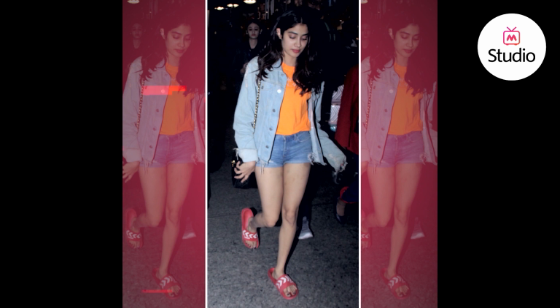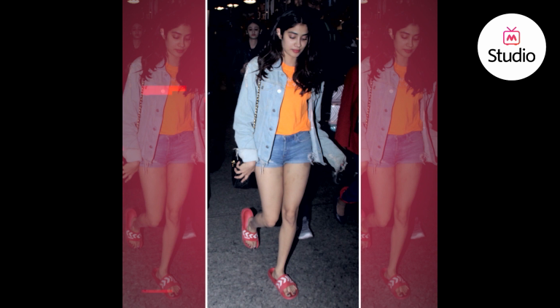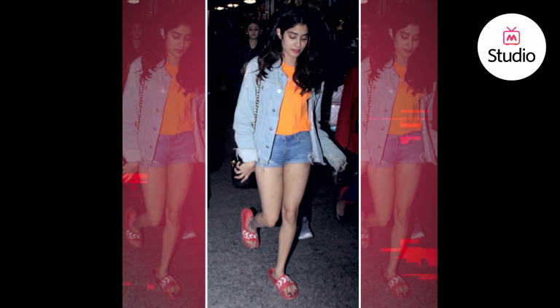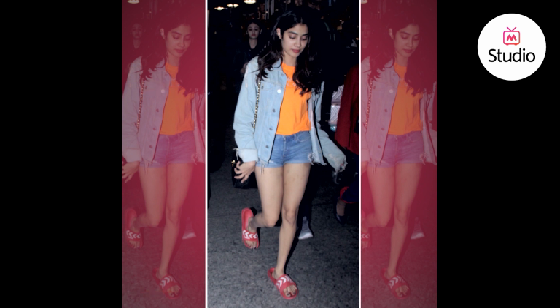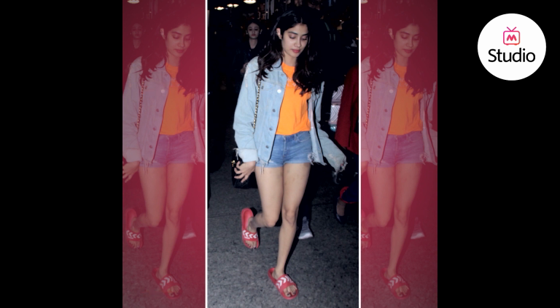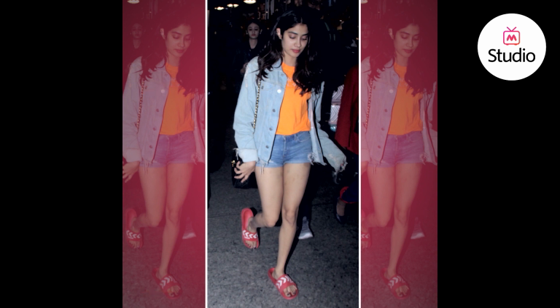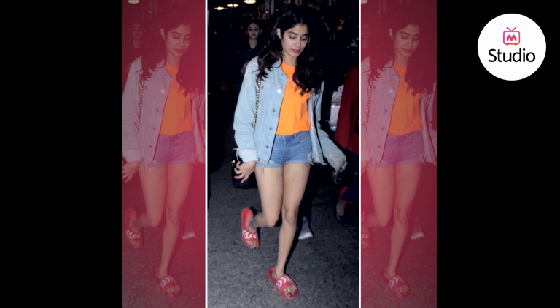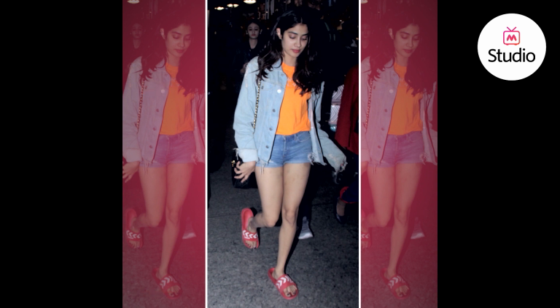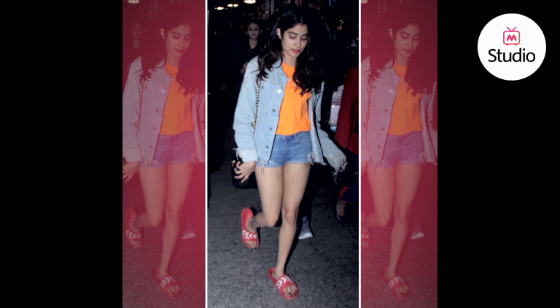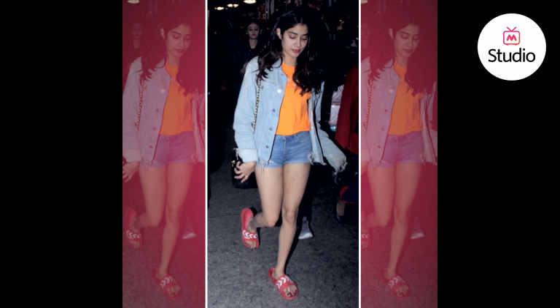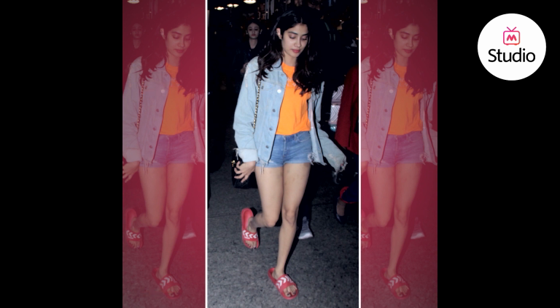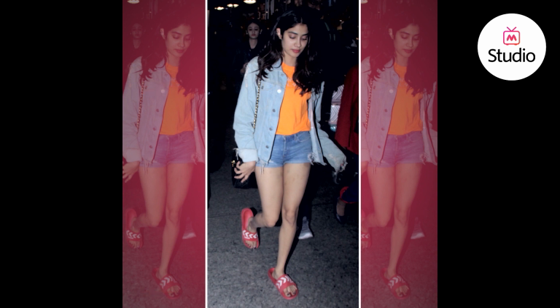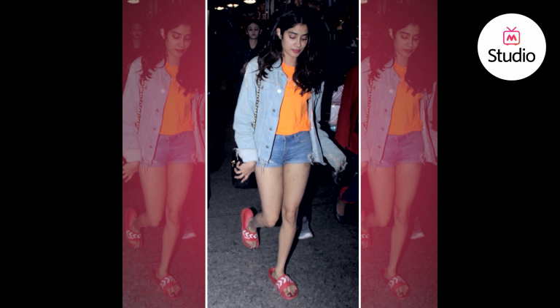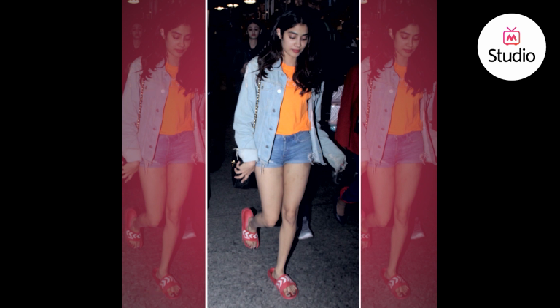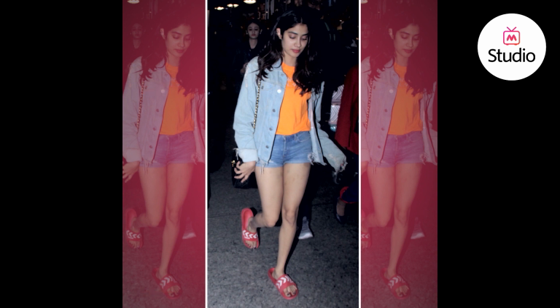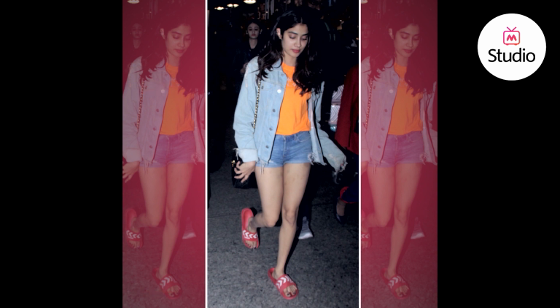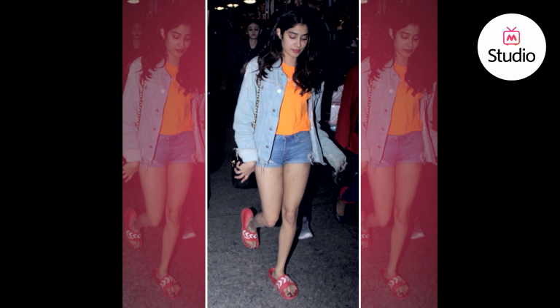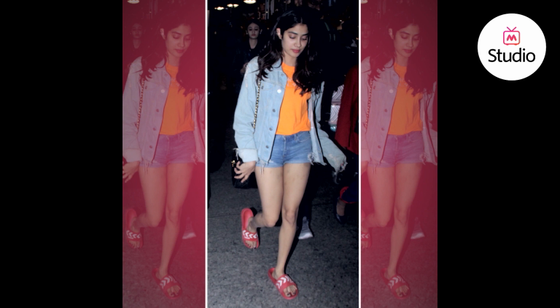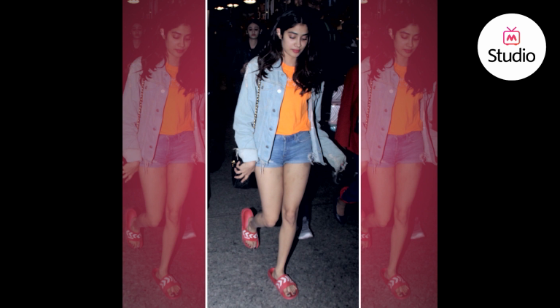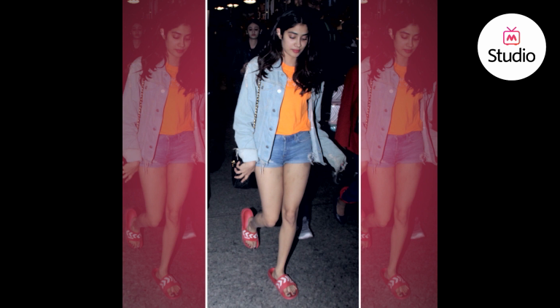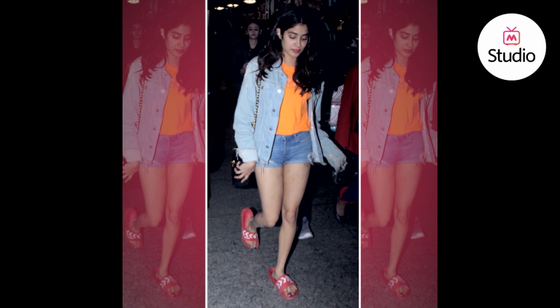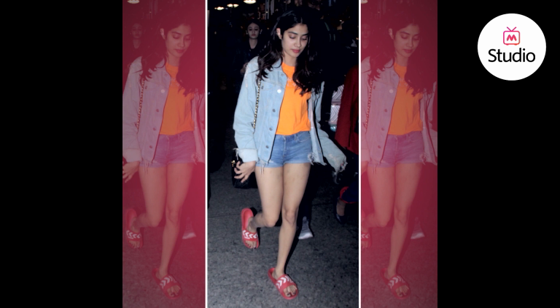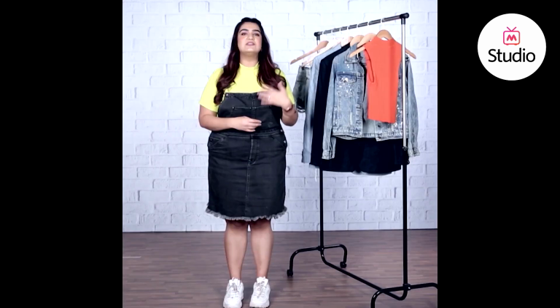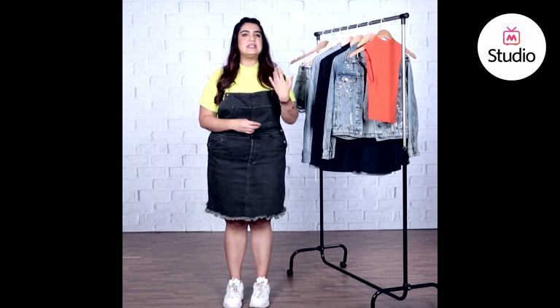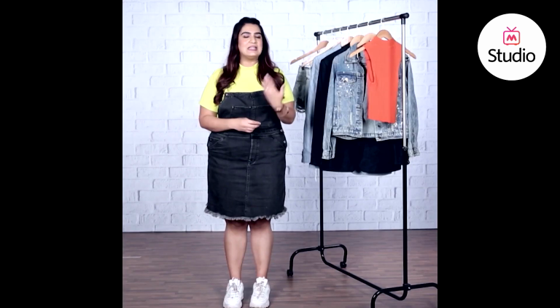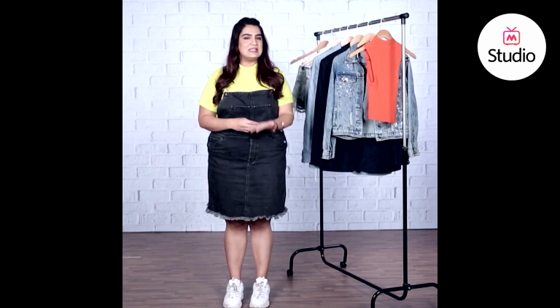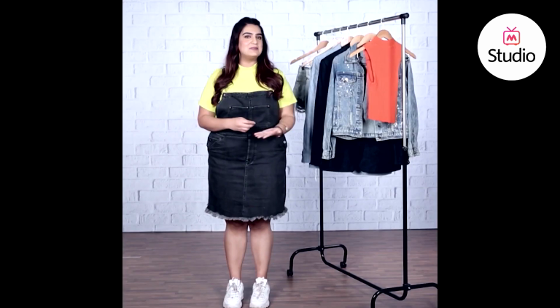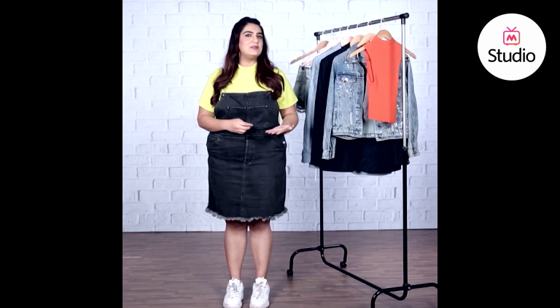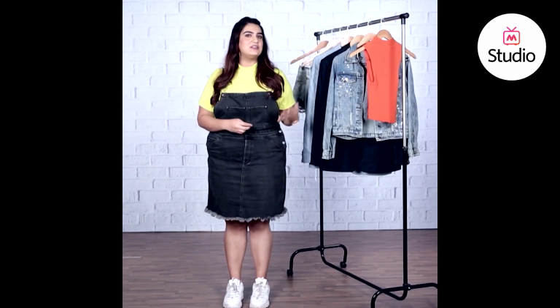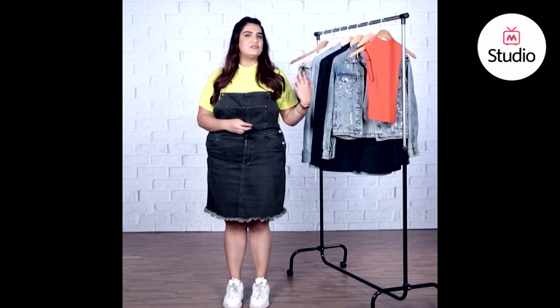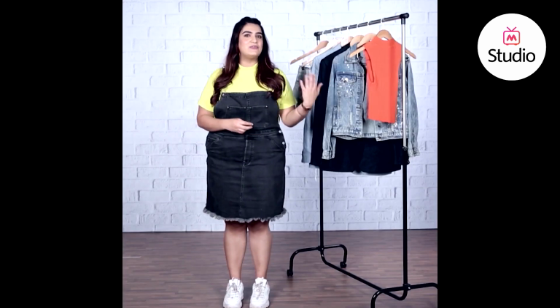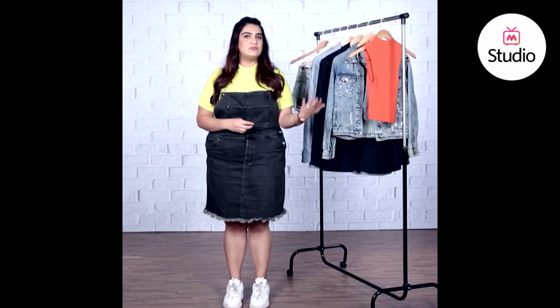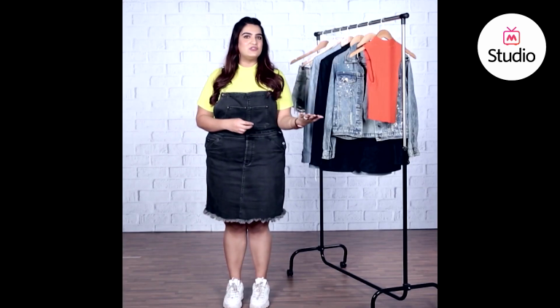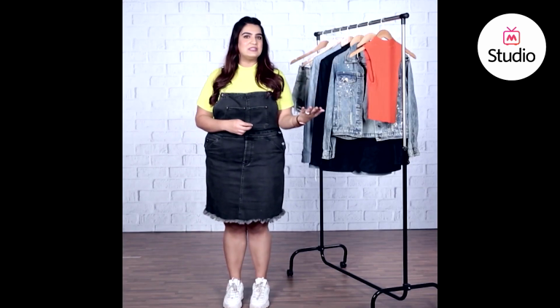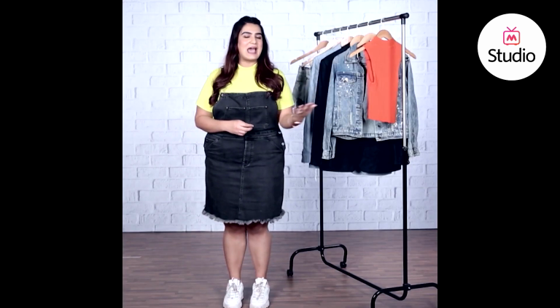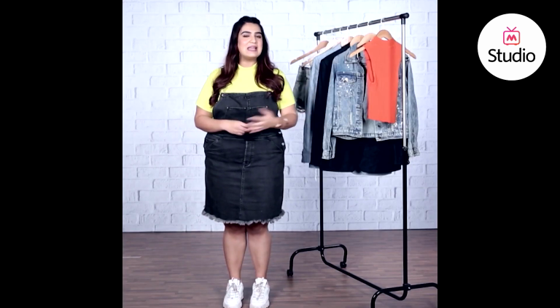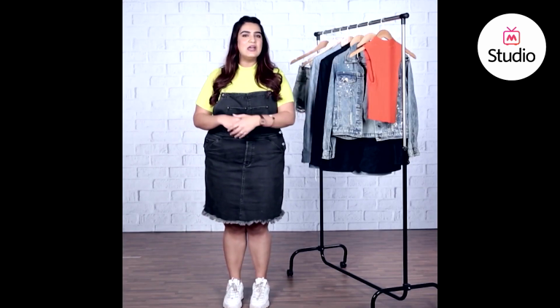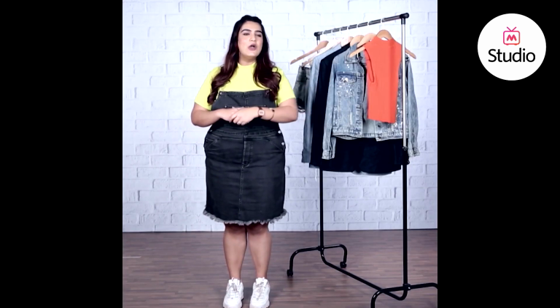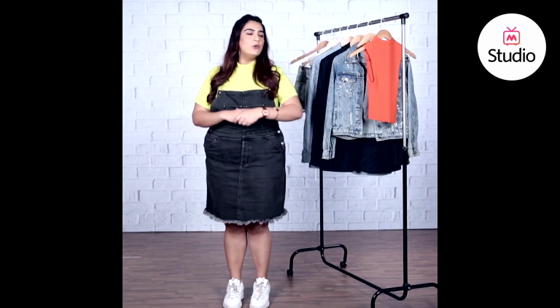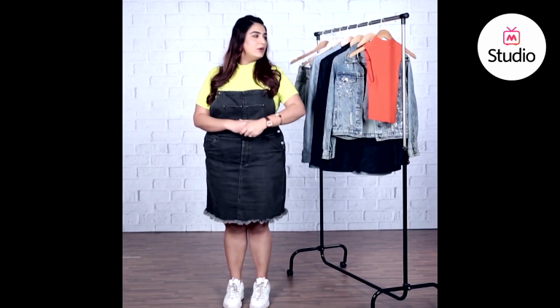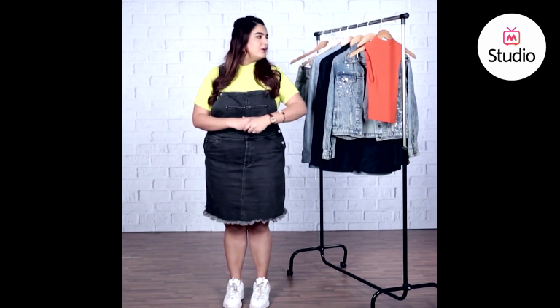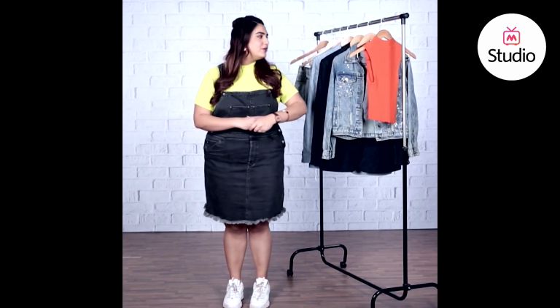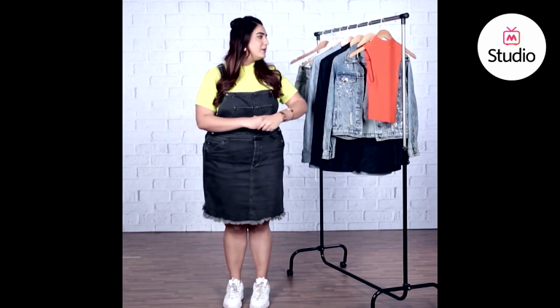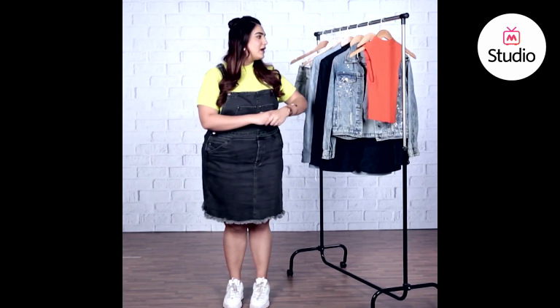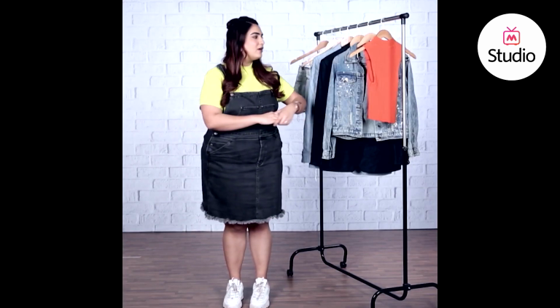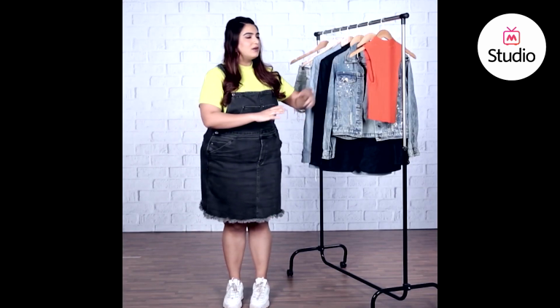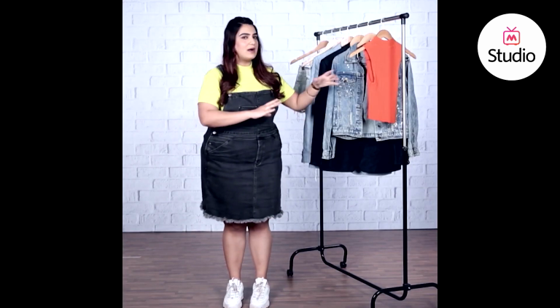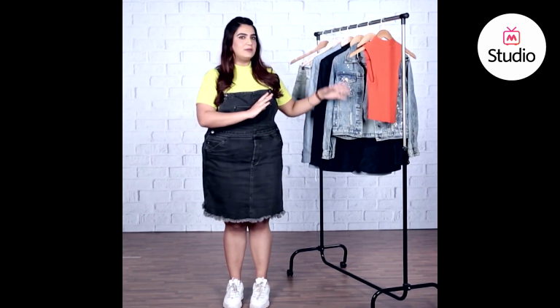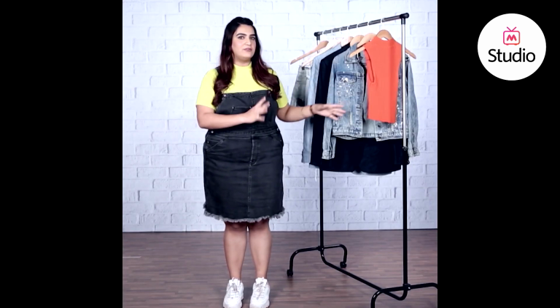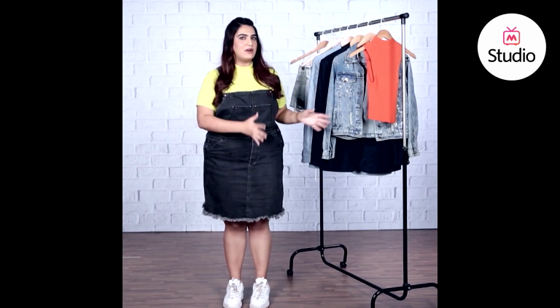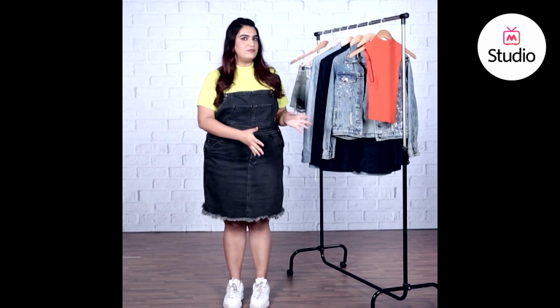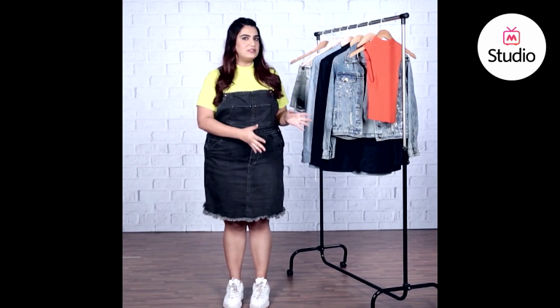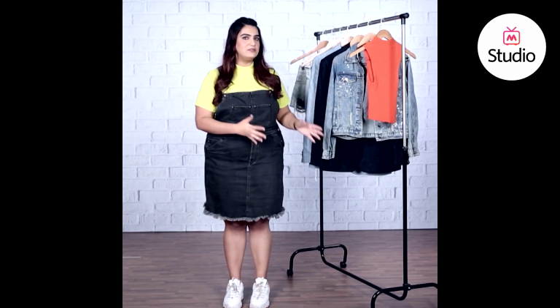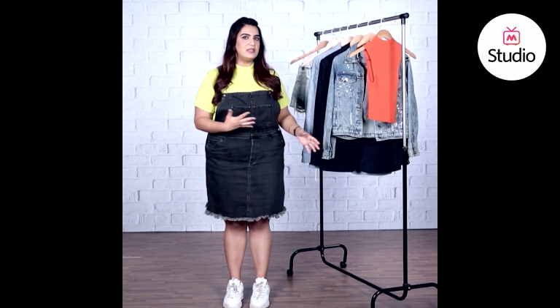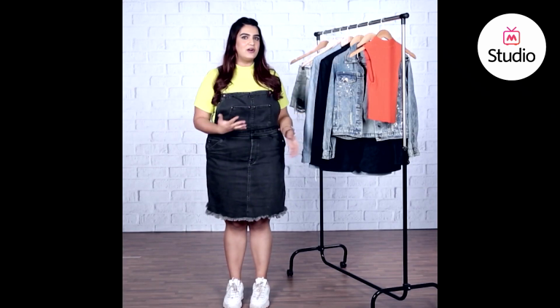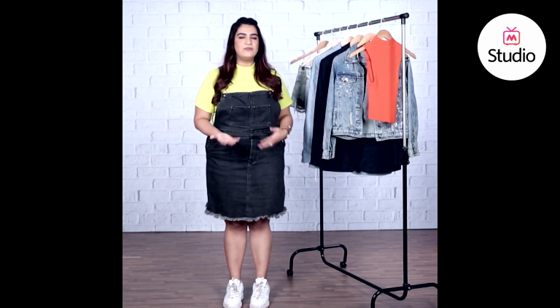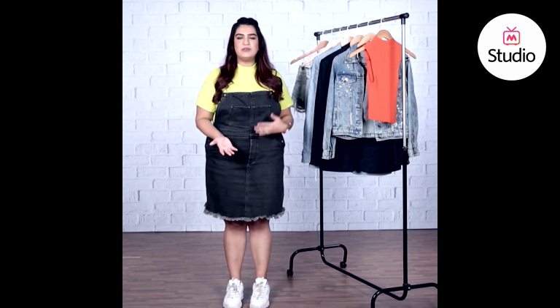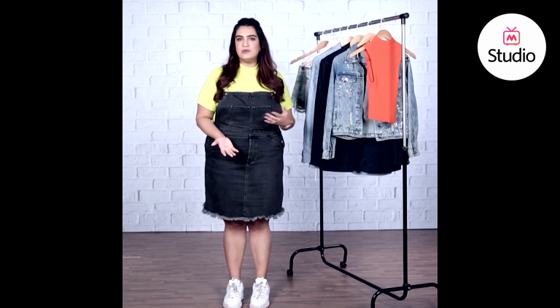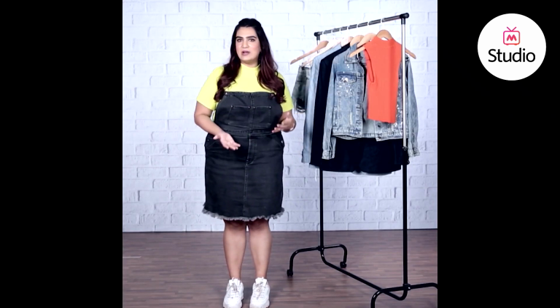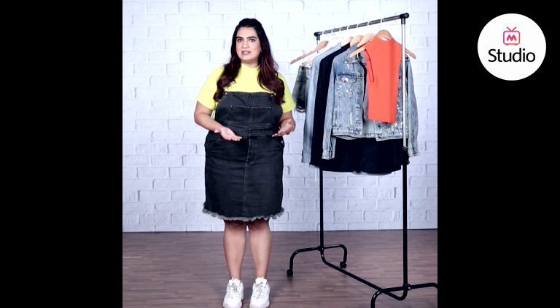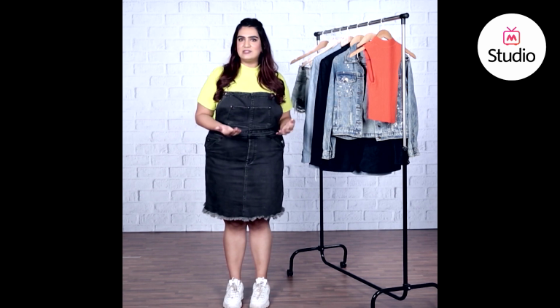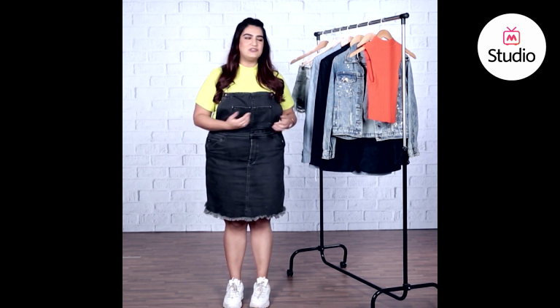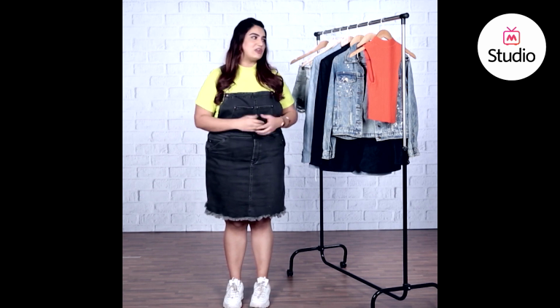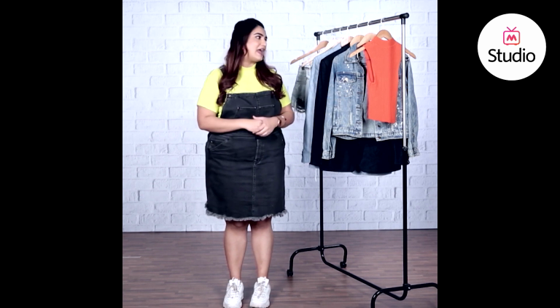But nonetheless, her denim on denim take was really interesting, so taking inspiration from just that, we're going to pick out a couple of outfits for you guys to try.